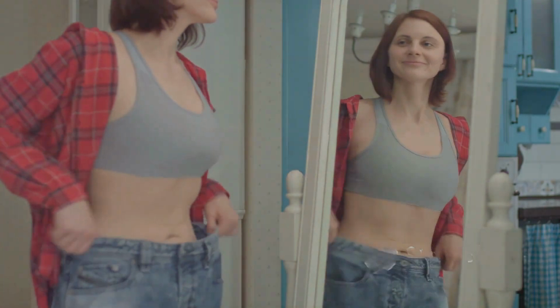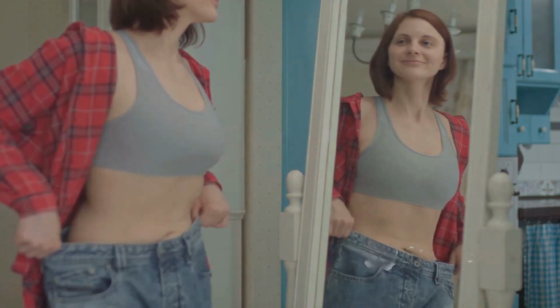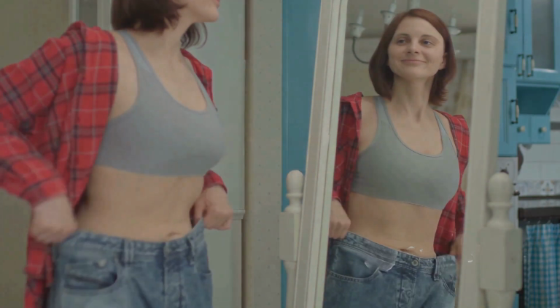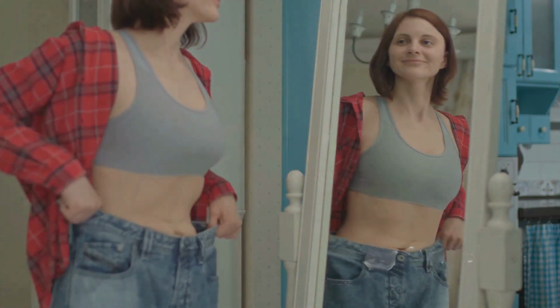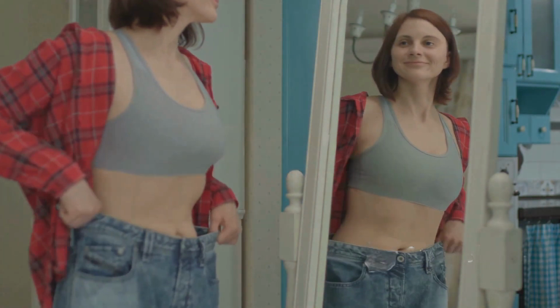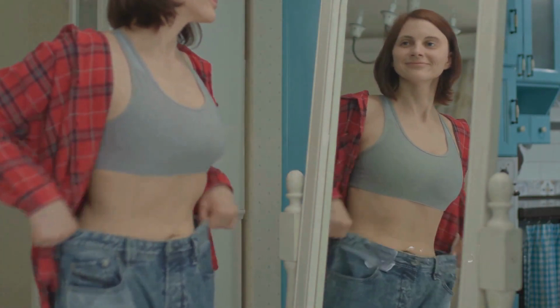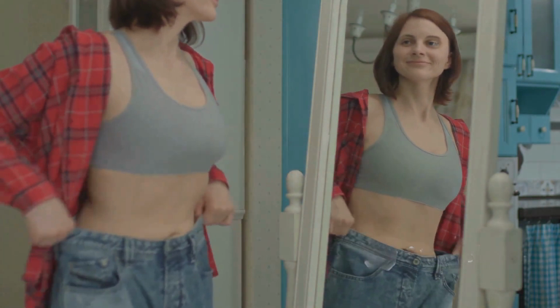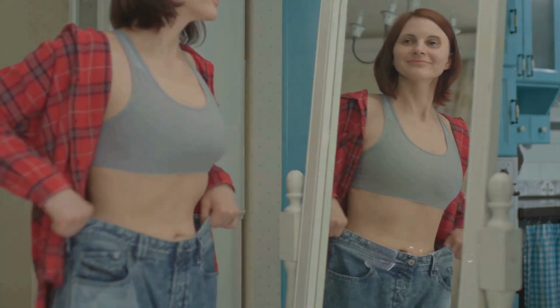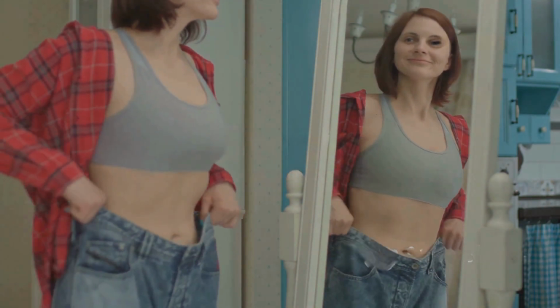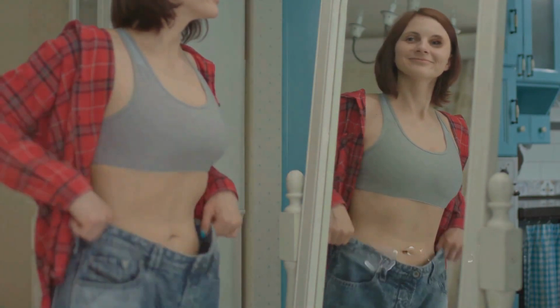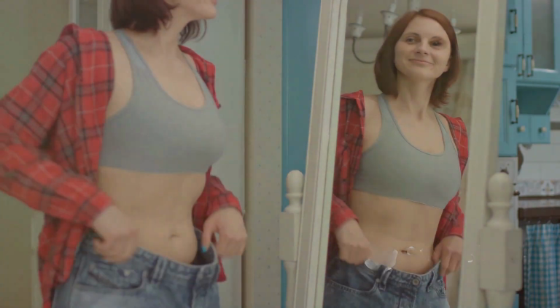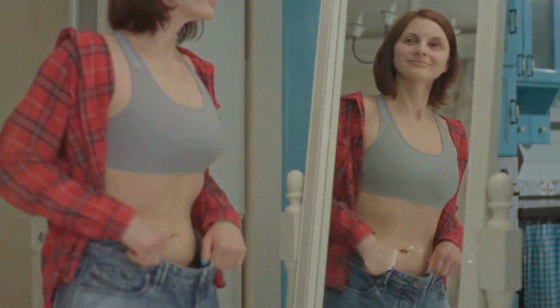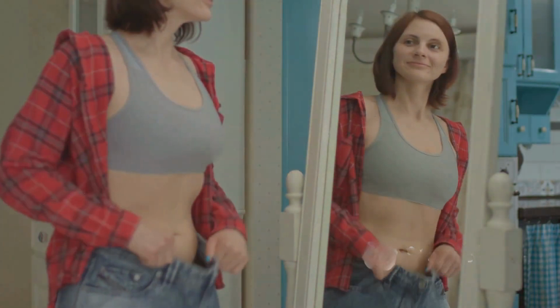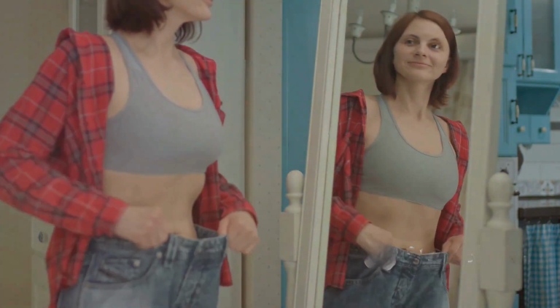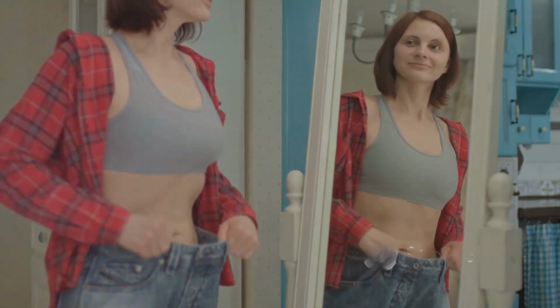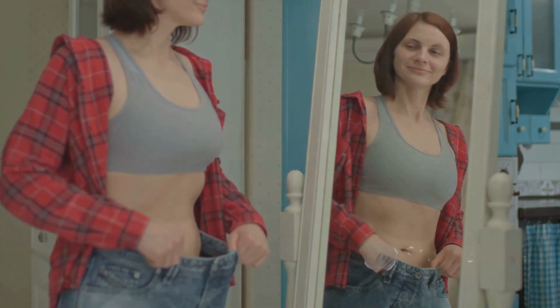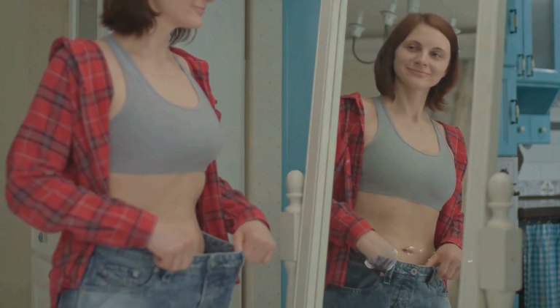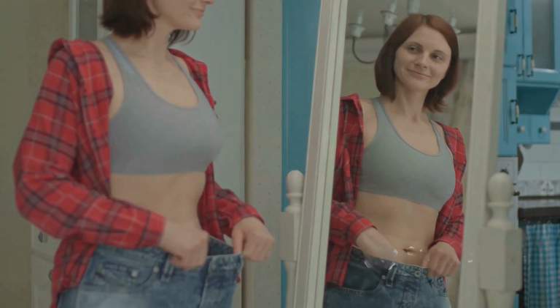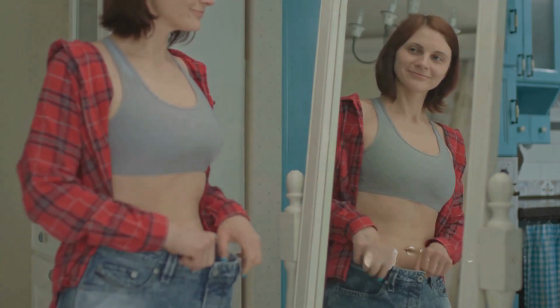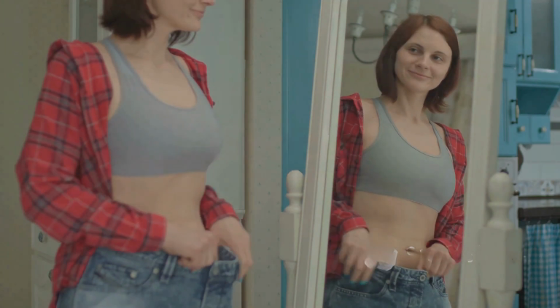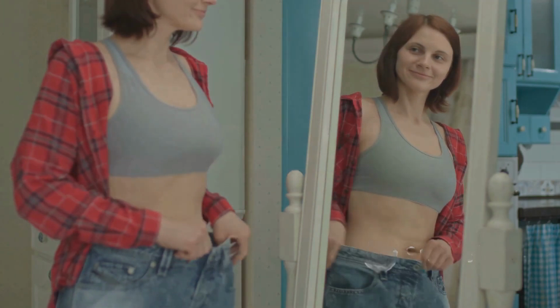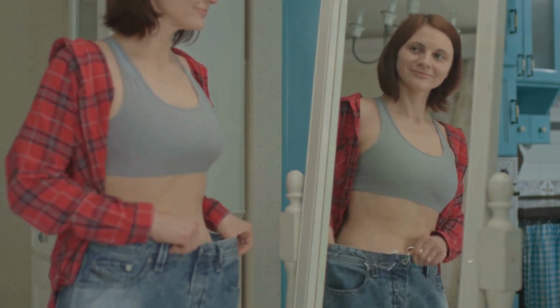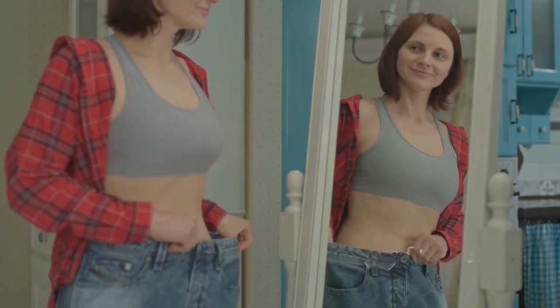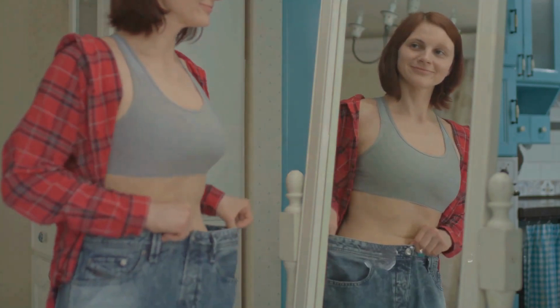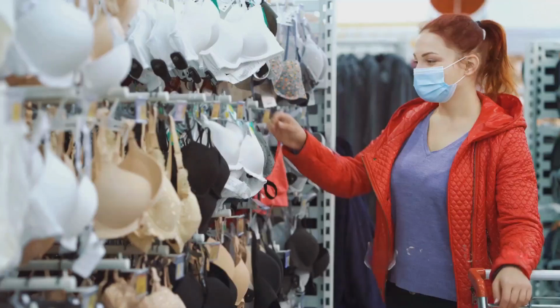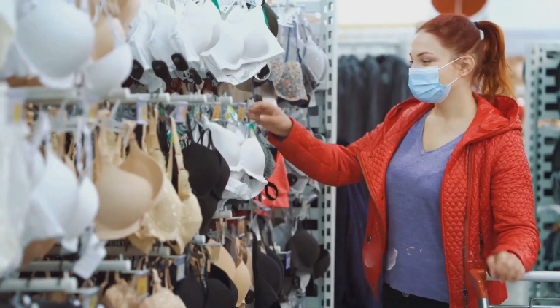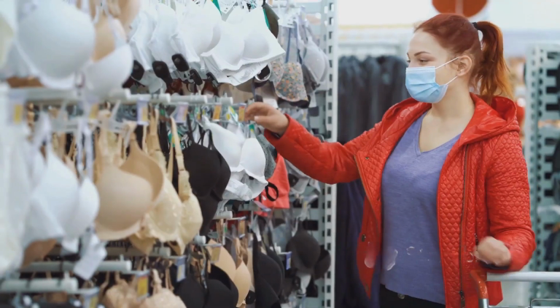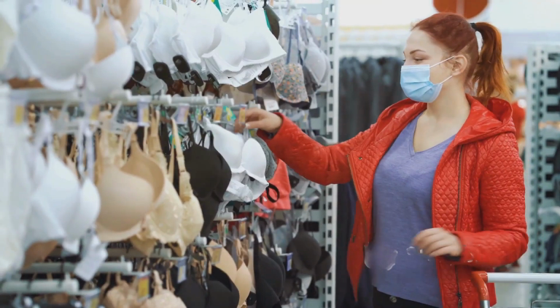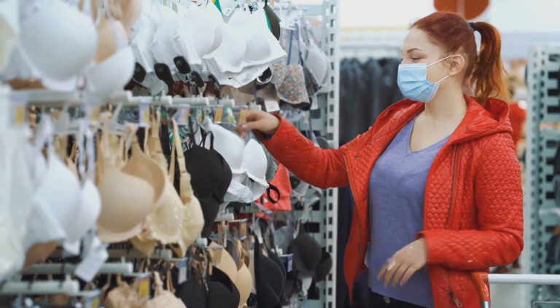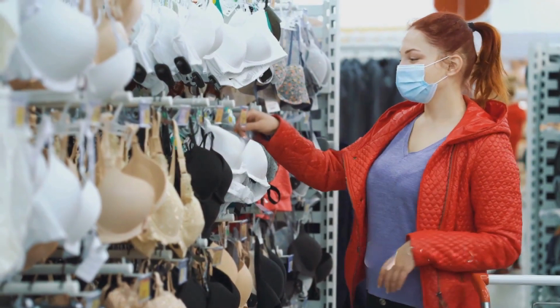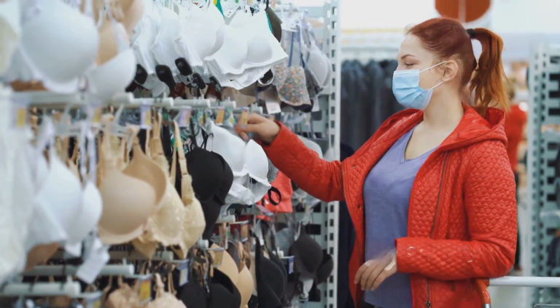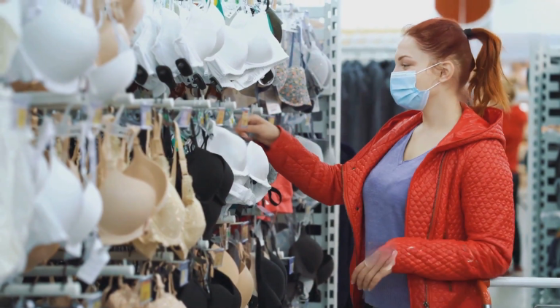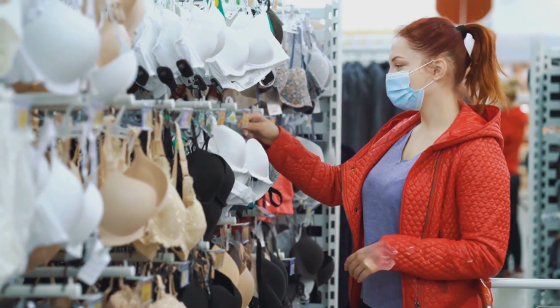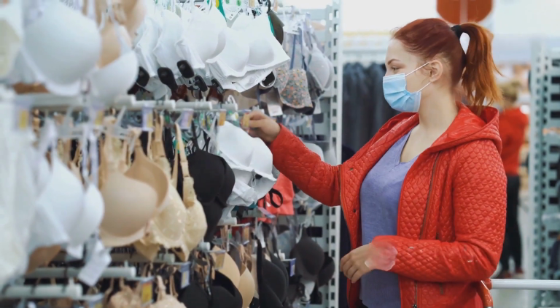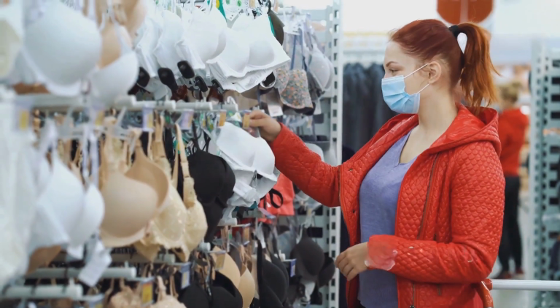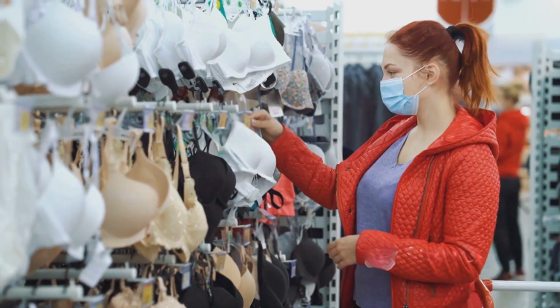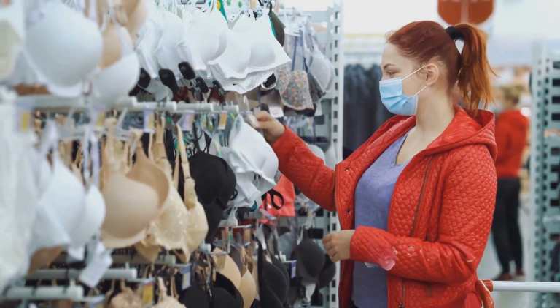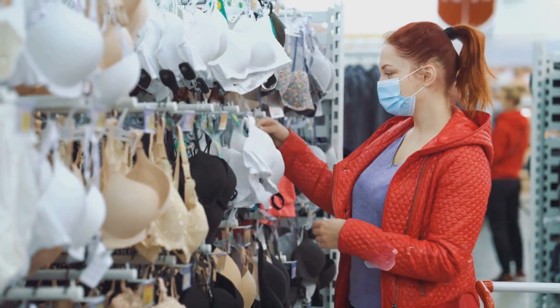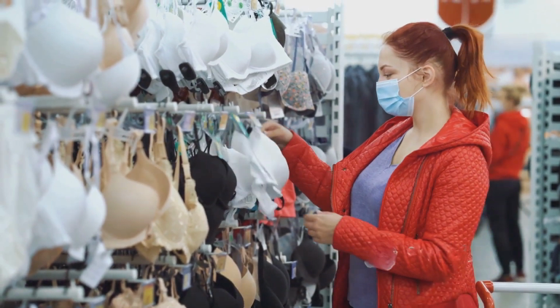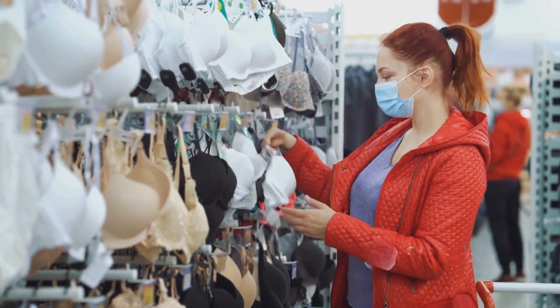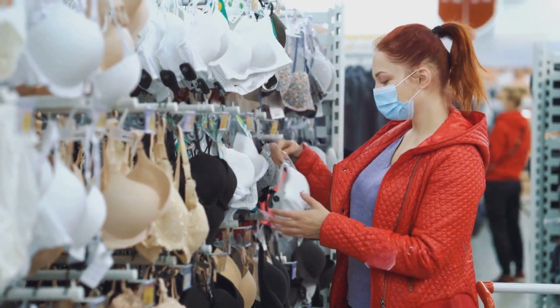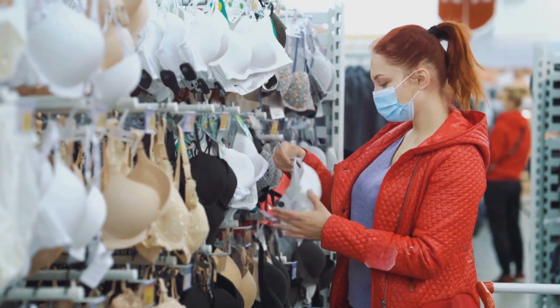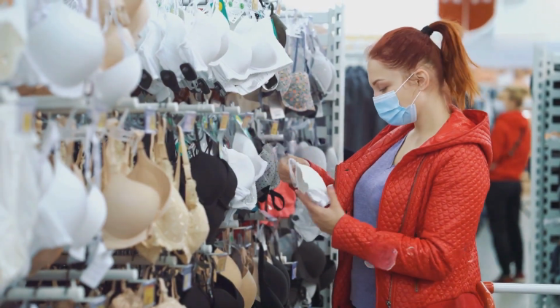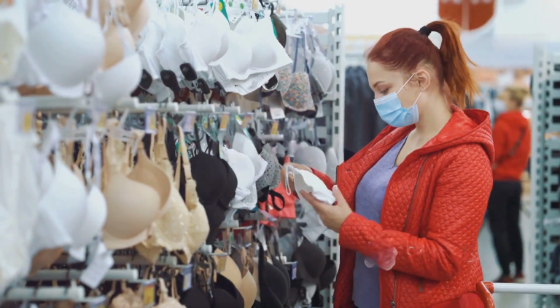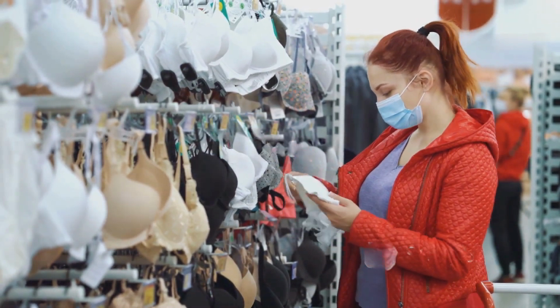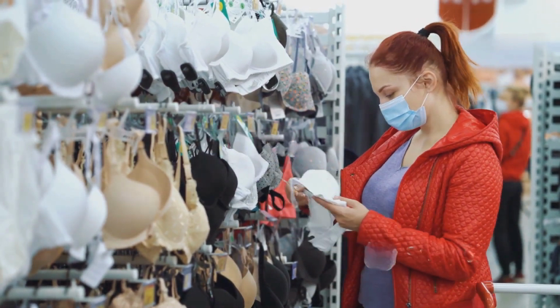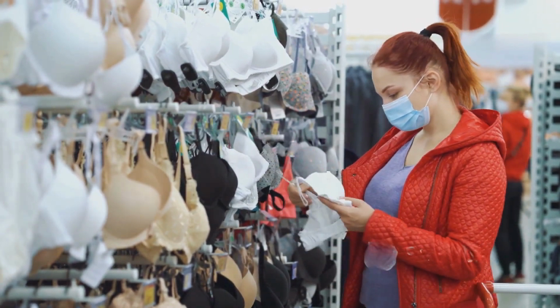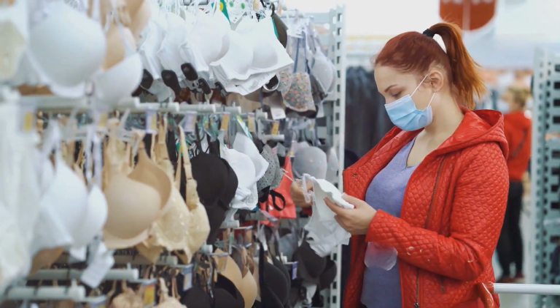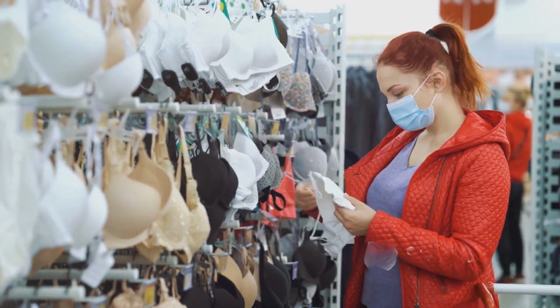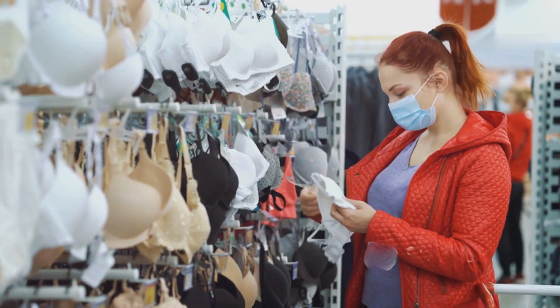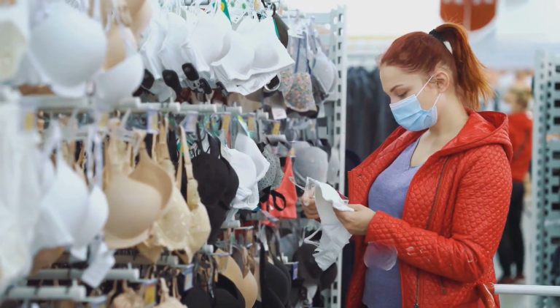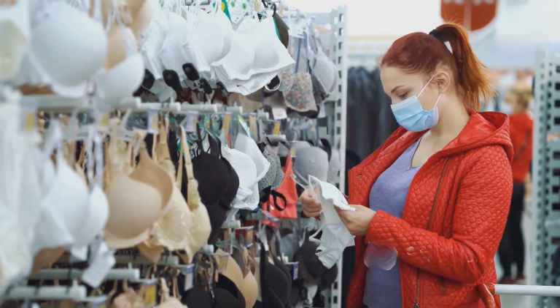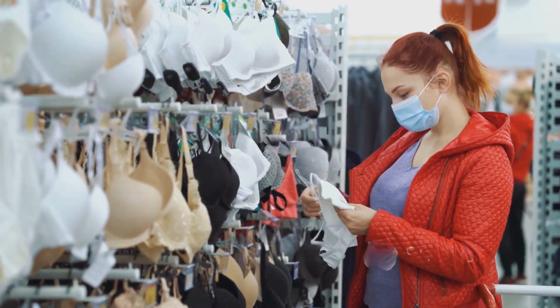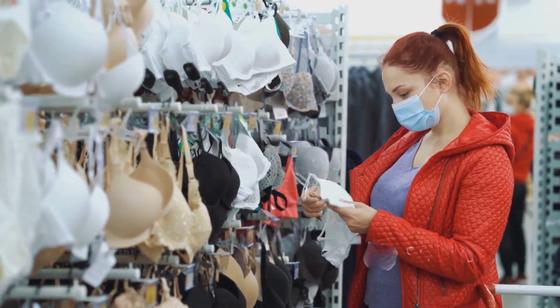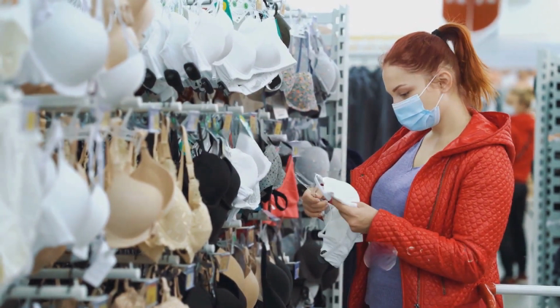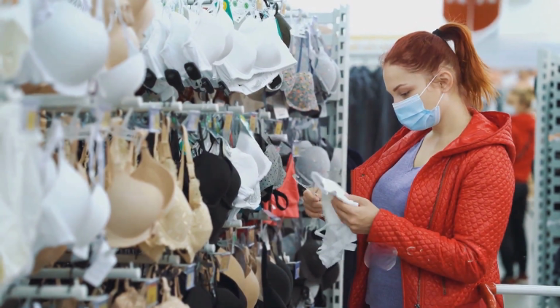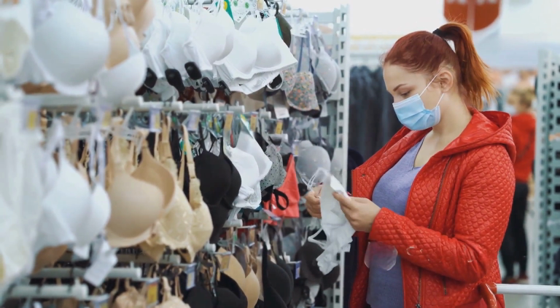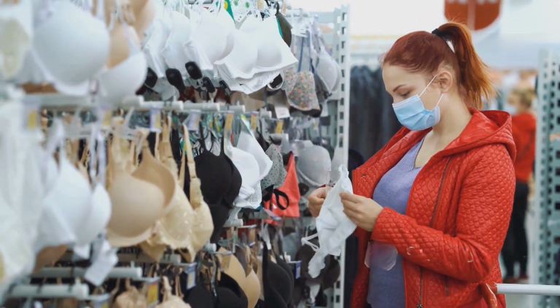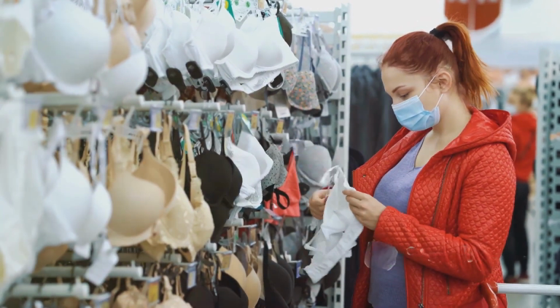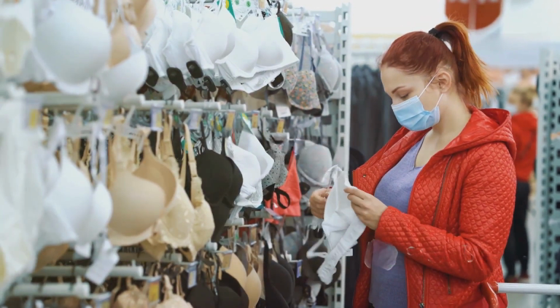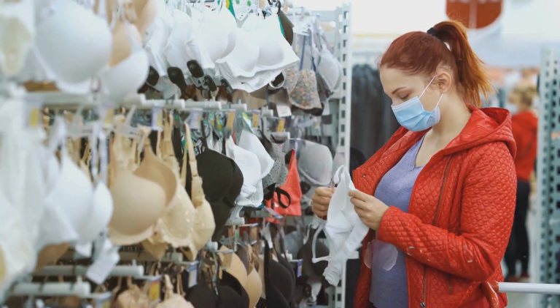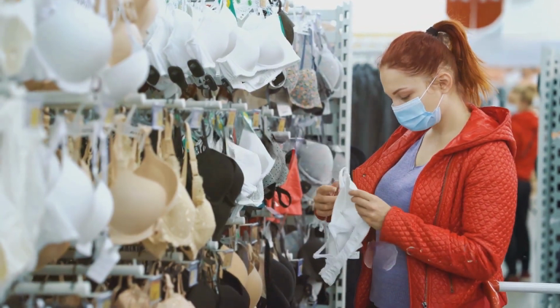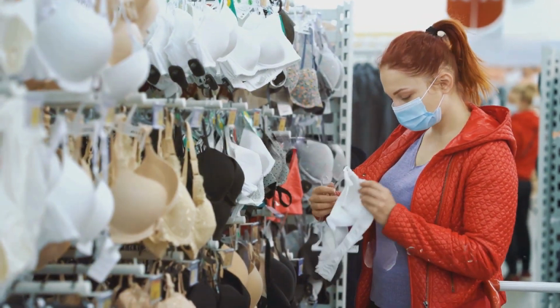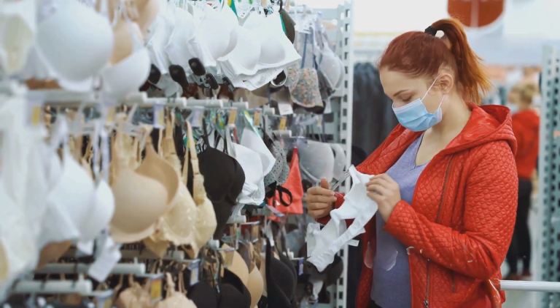Lastly, lifestyle tweaks. Wearing the right bra and avoiding habits like smoking can improve both comfort and appearance.